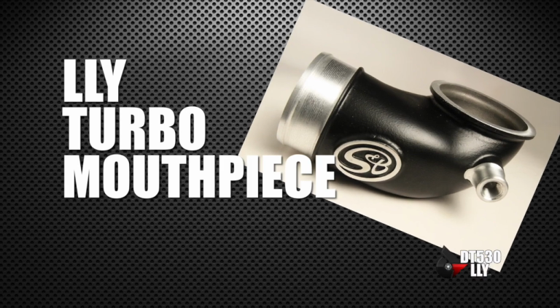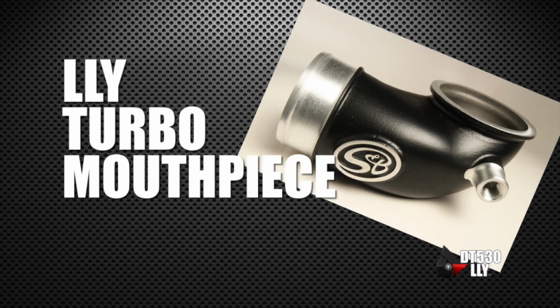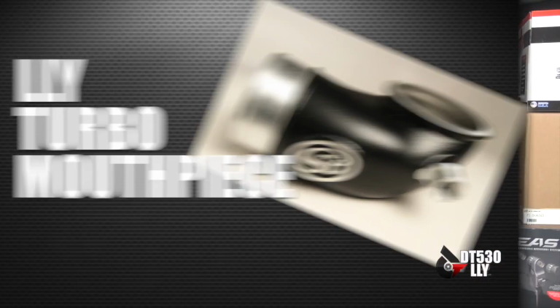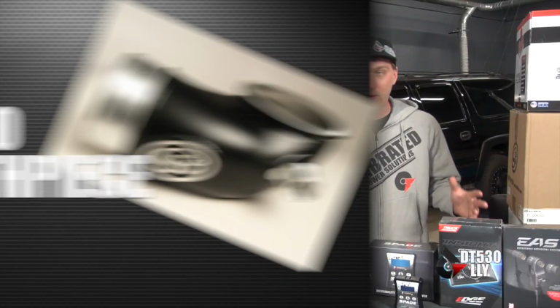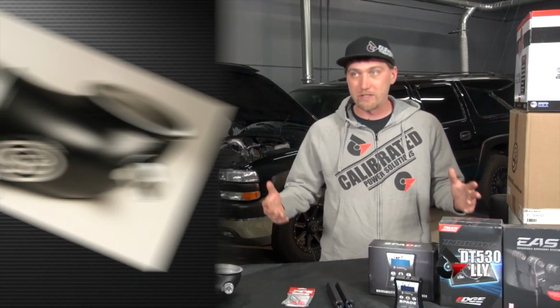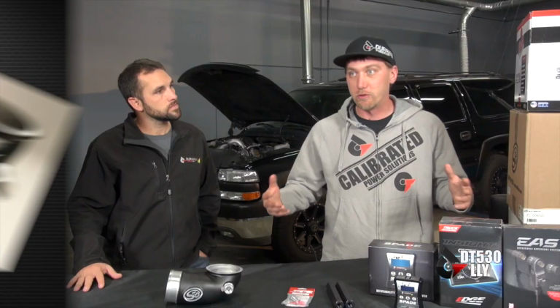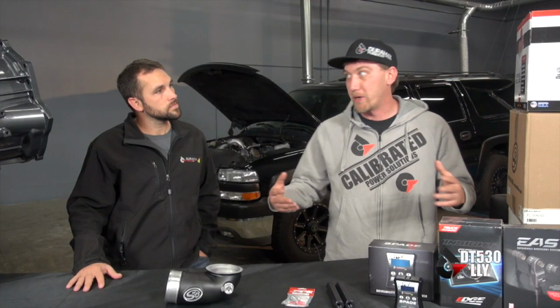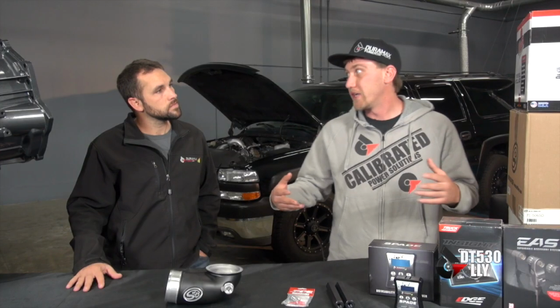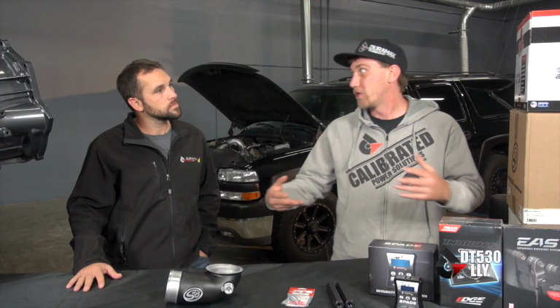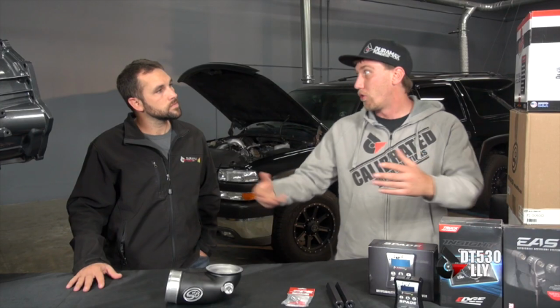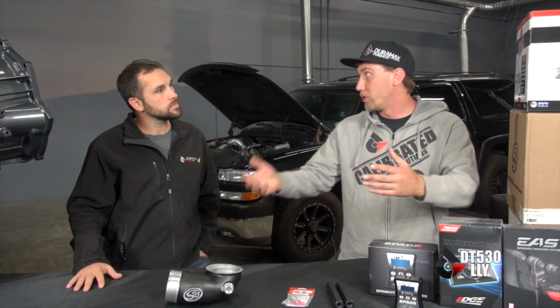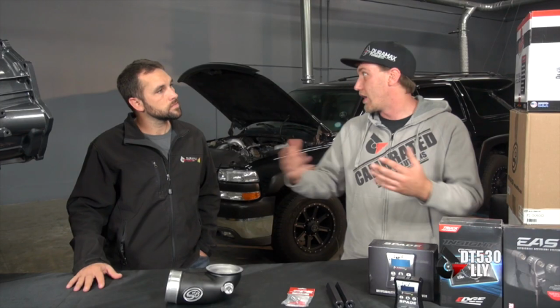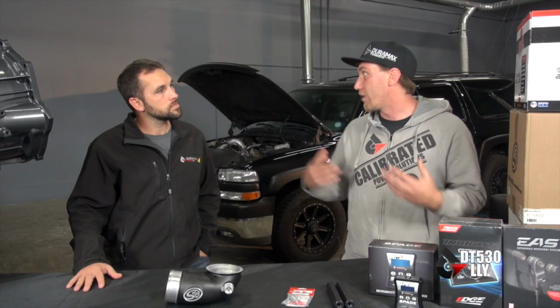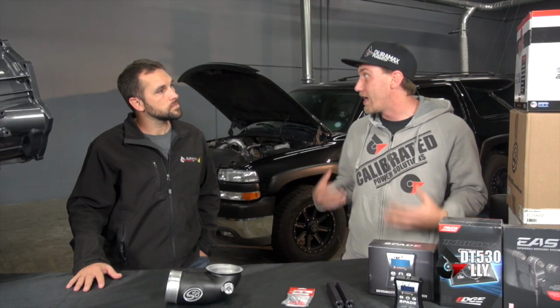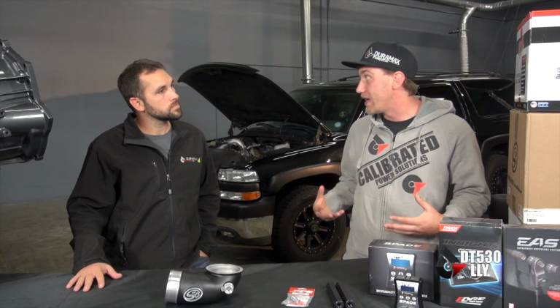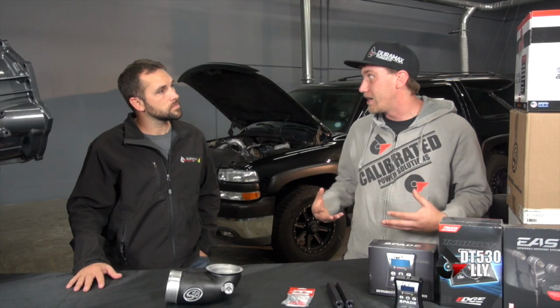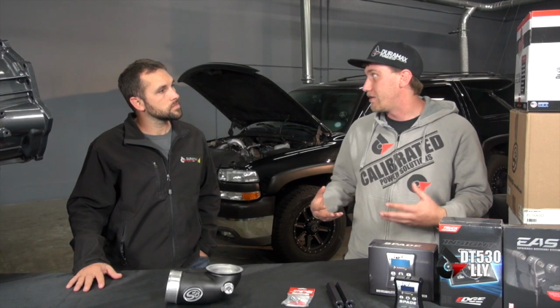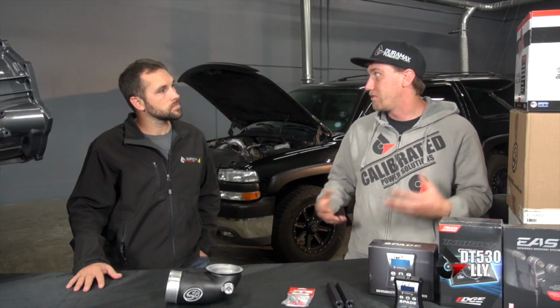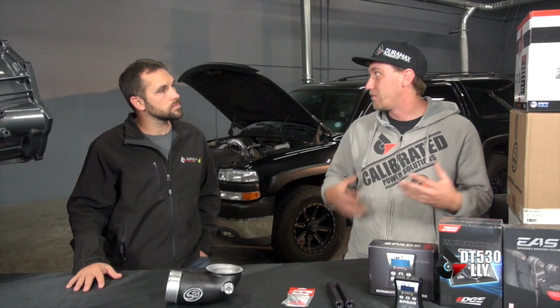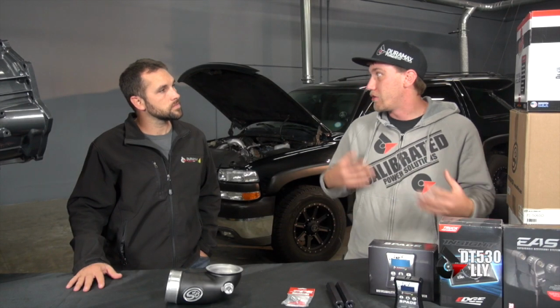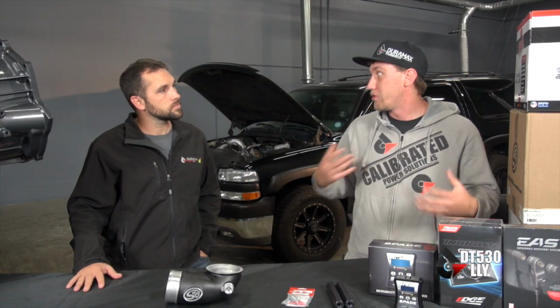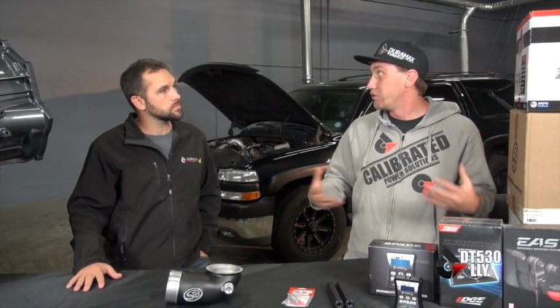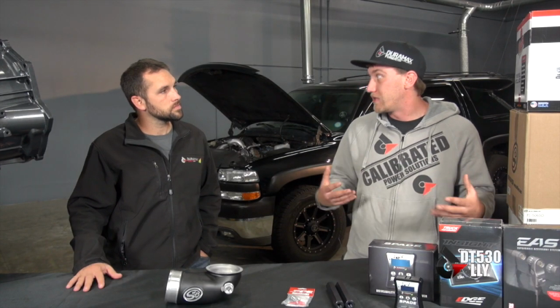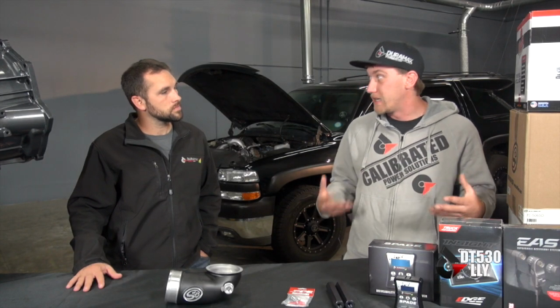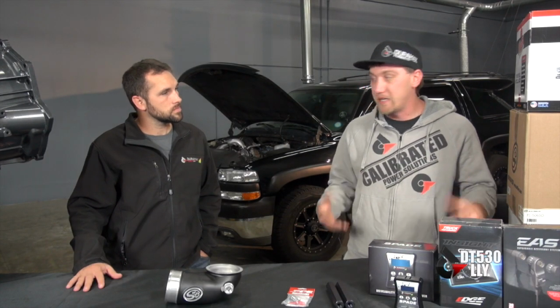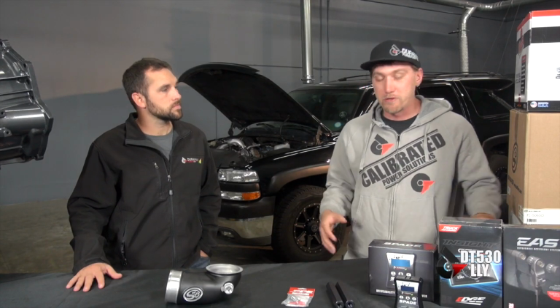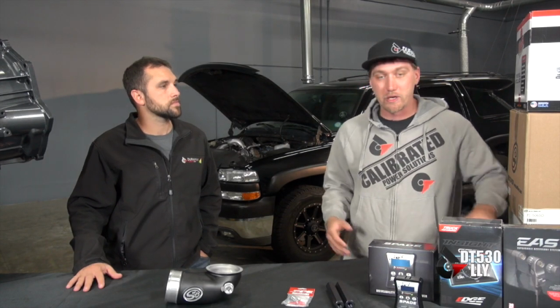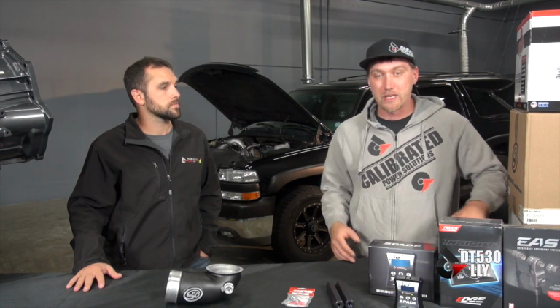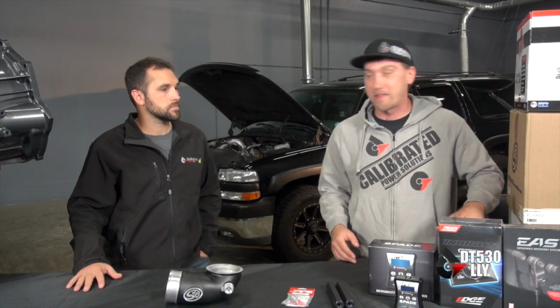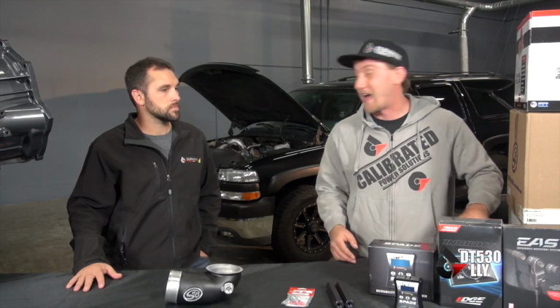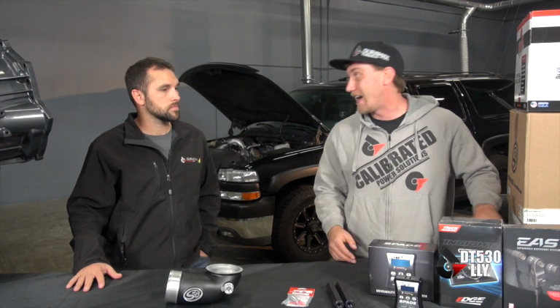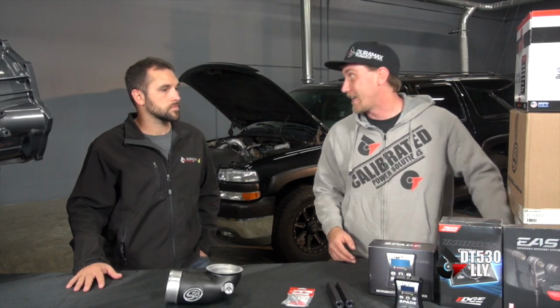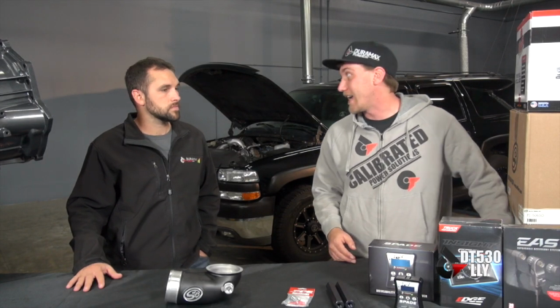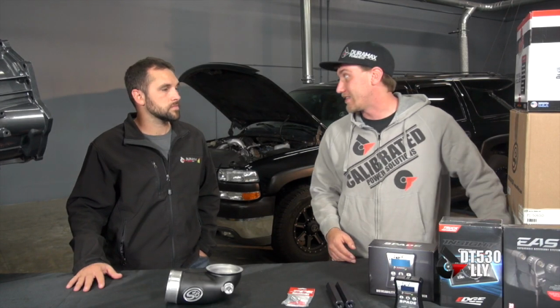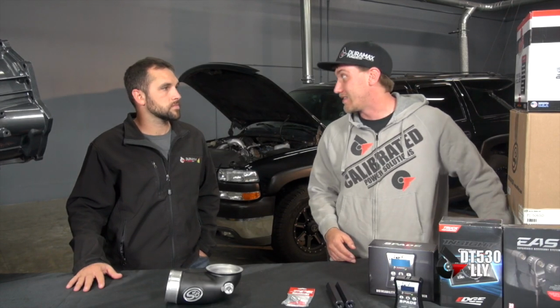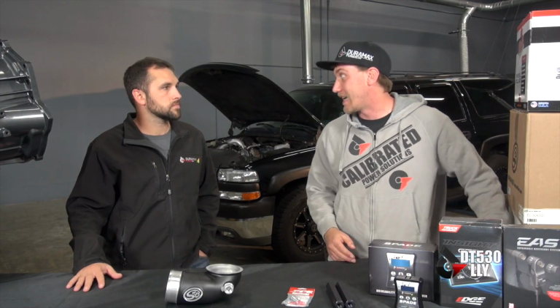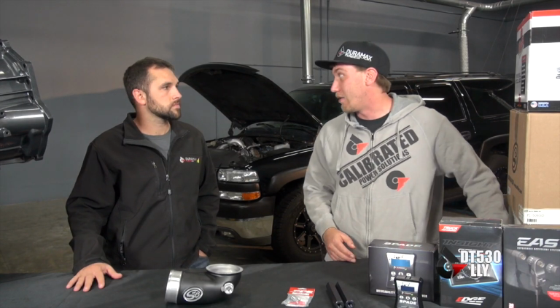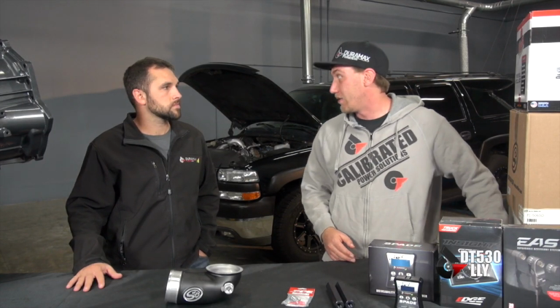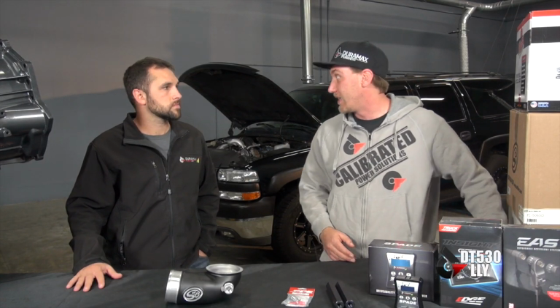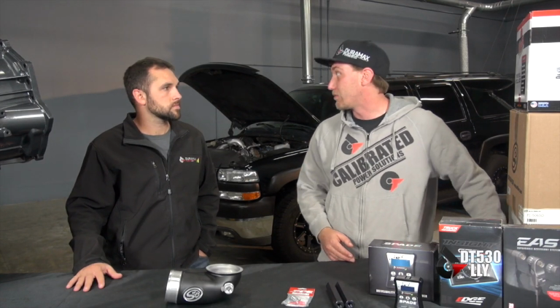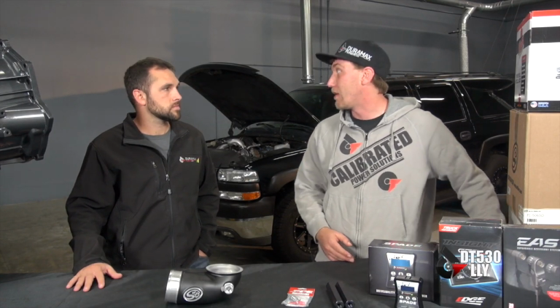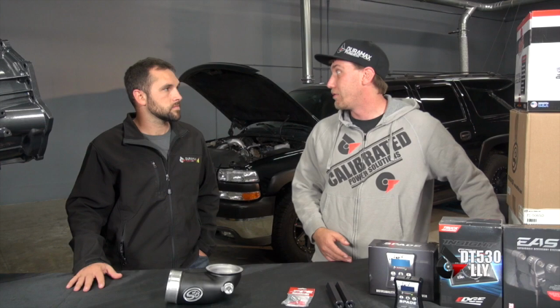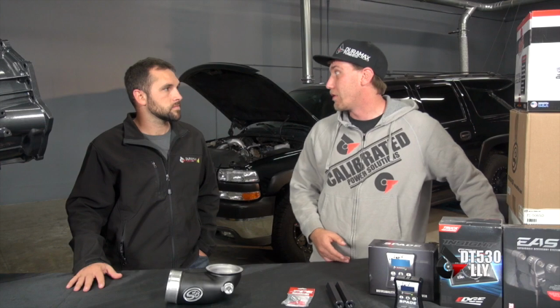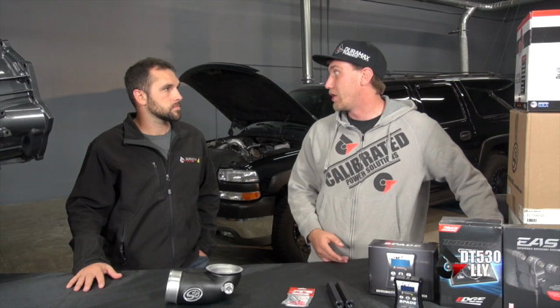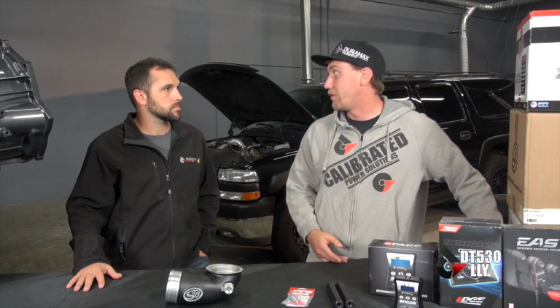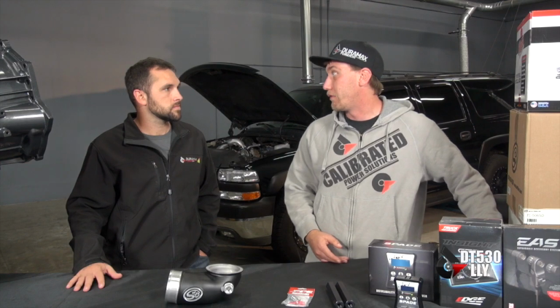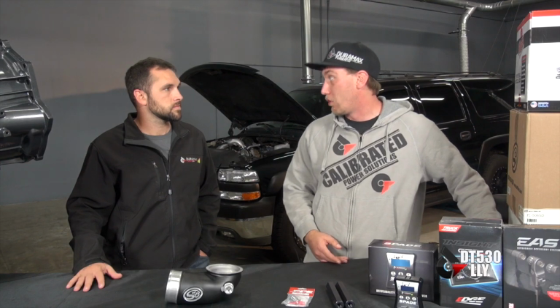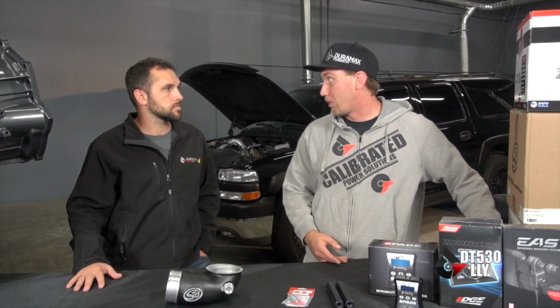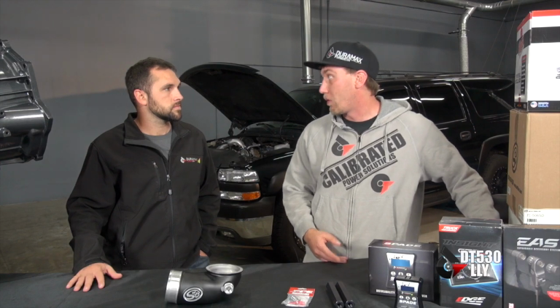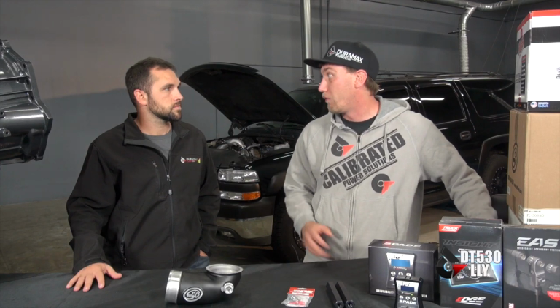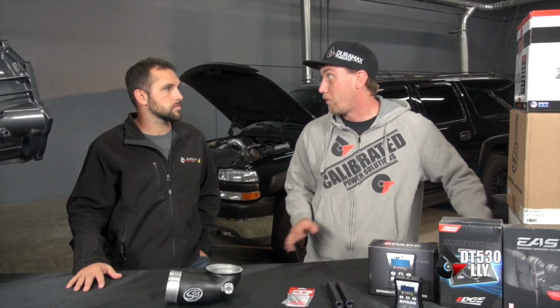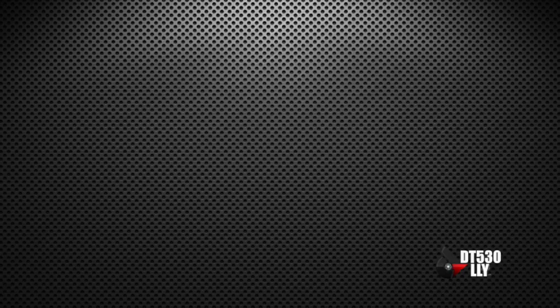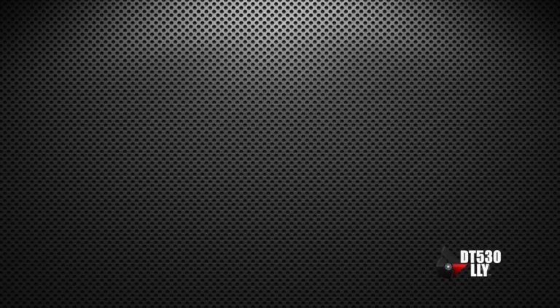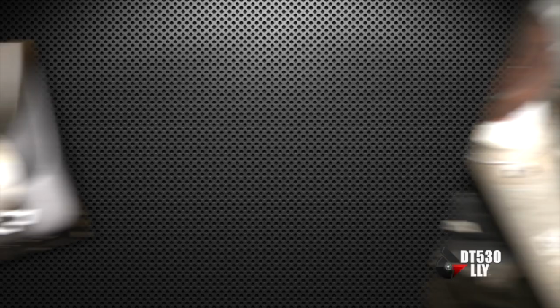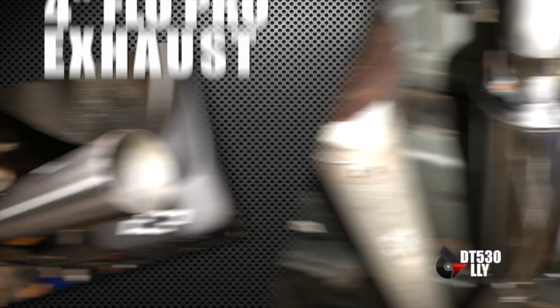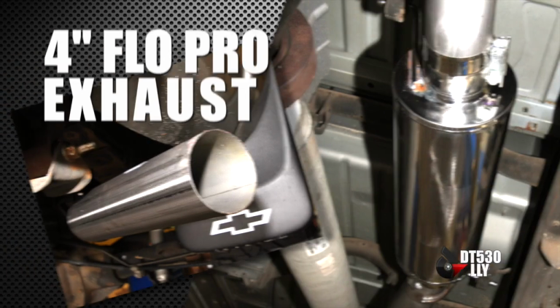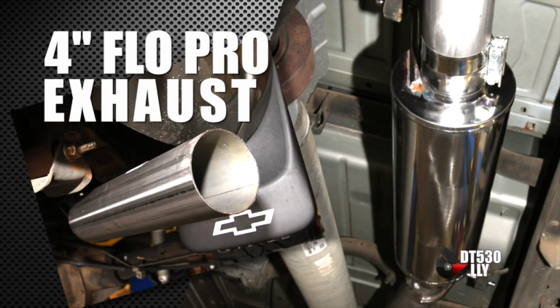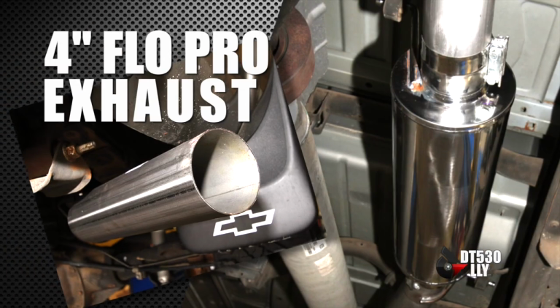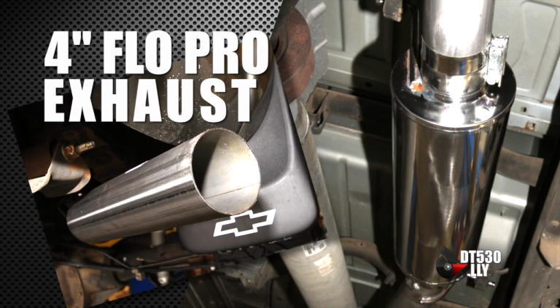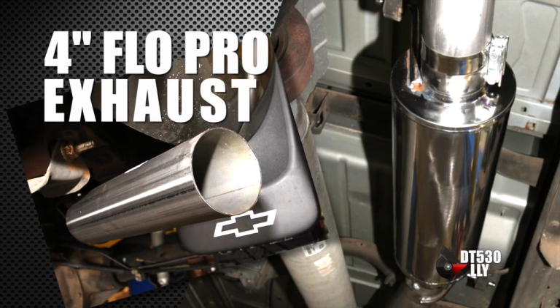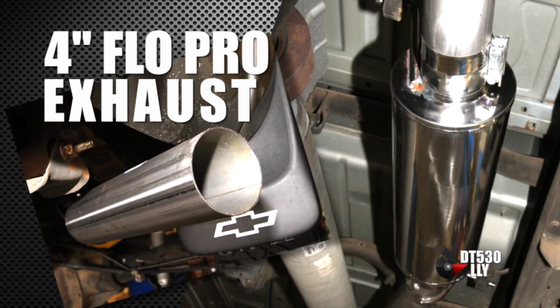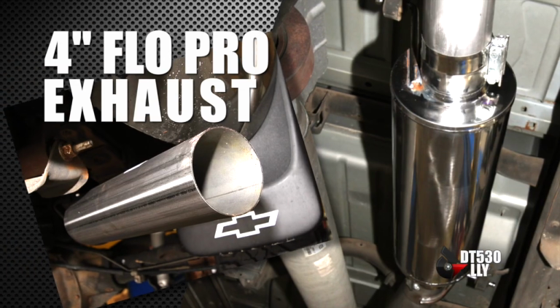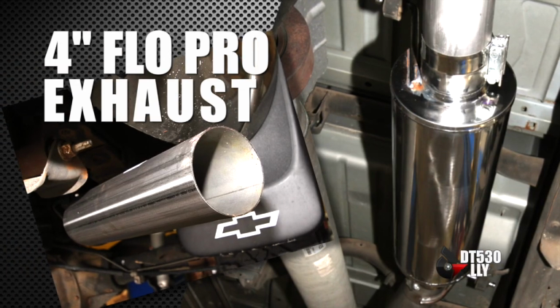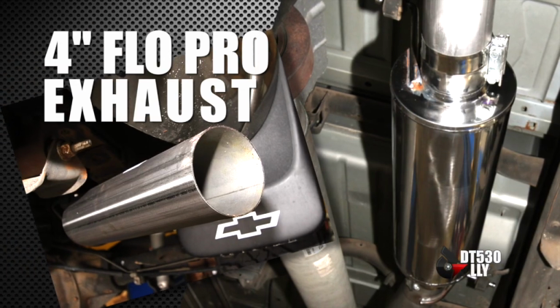Now as you're bringing cold air in and using it, you want to get the hot gases out — that's why we run a Flow Pro 4-inch stainless steel exhaust.